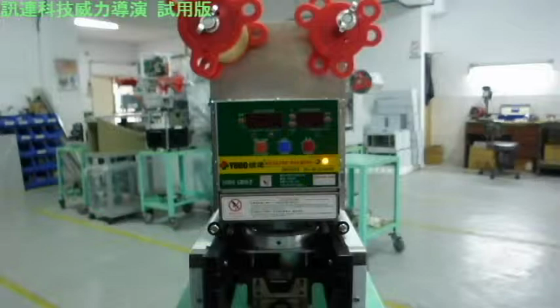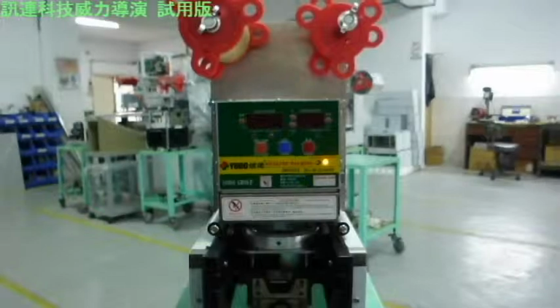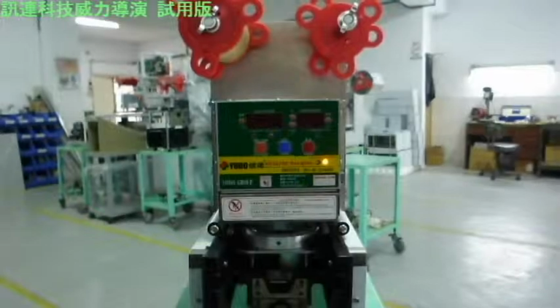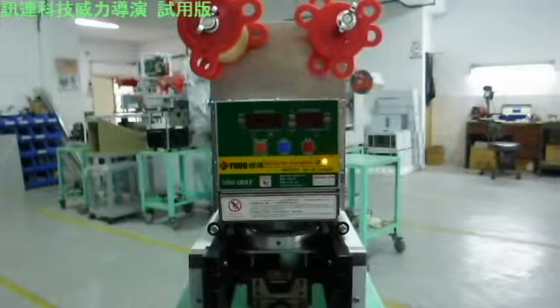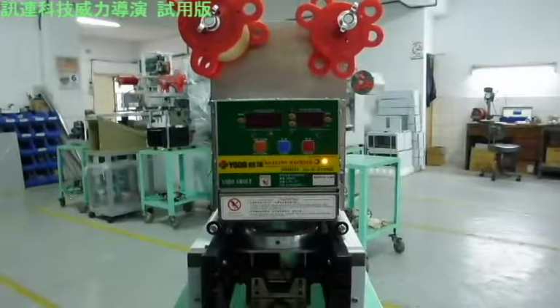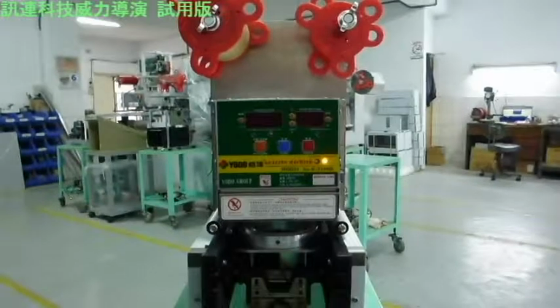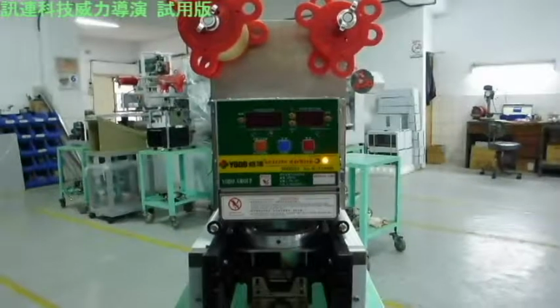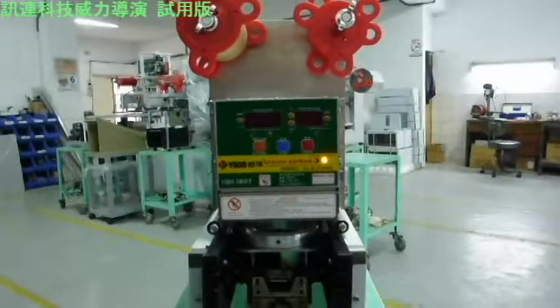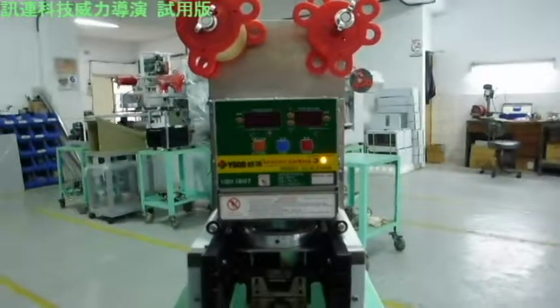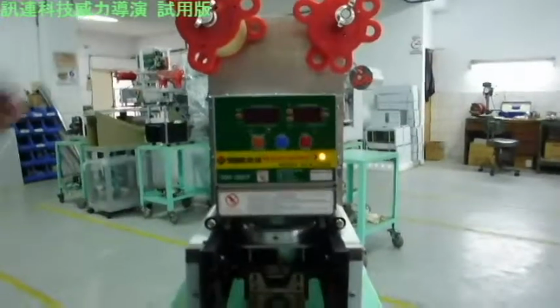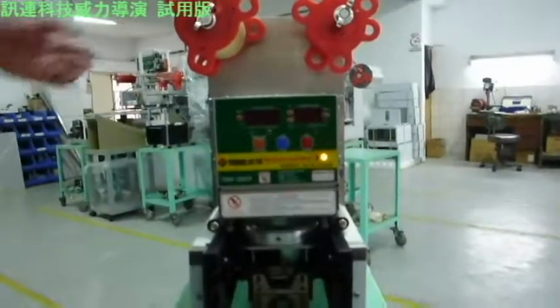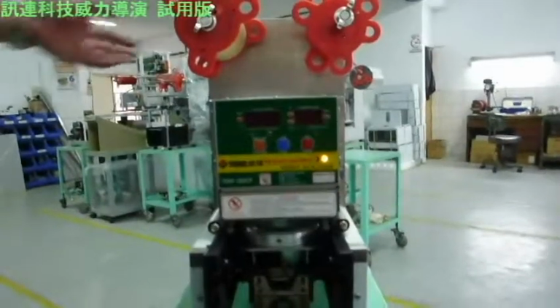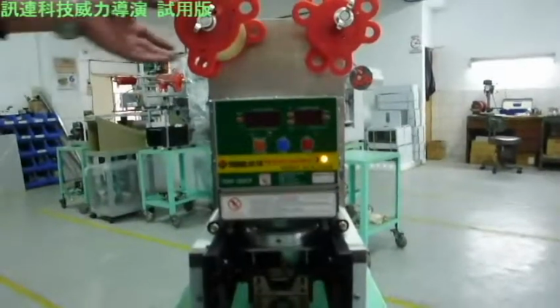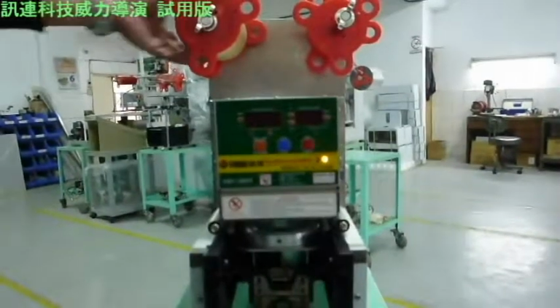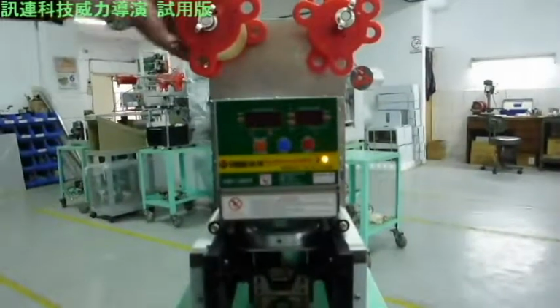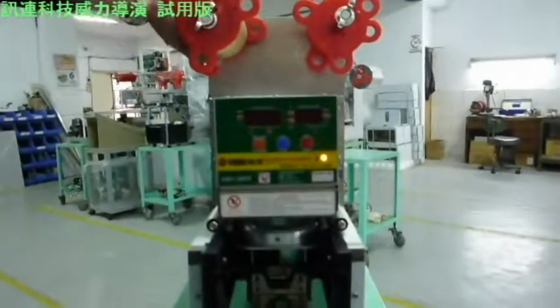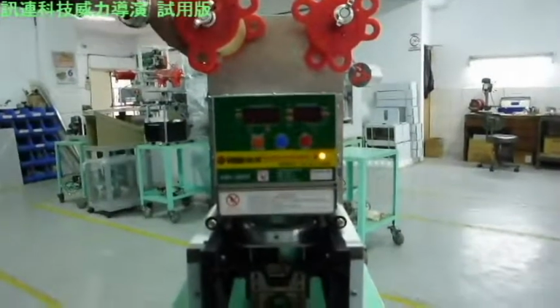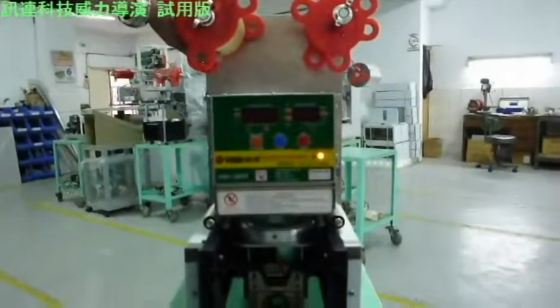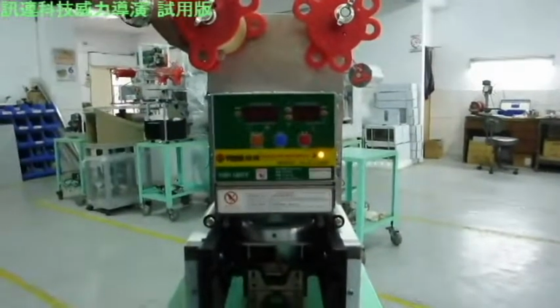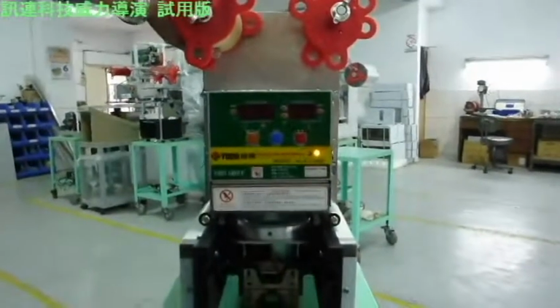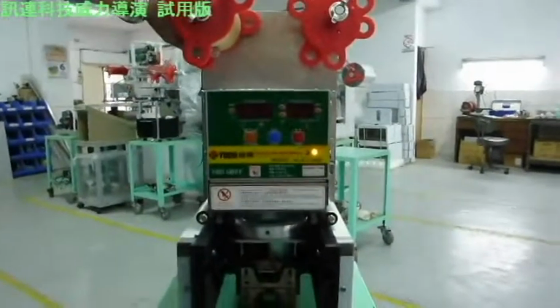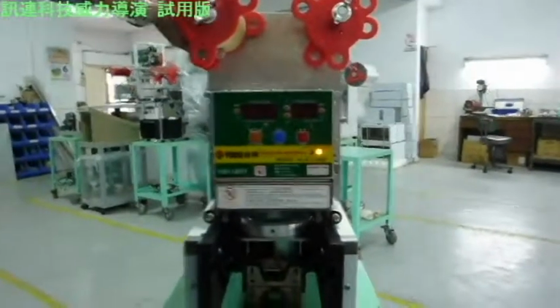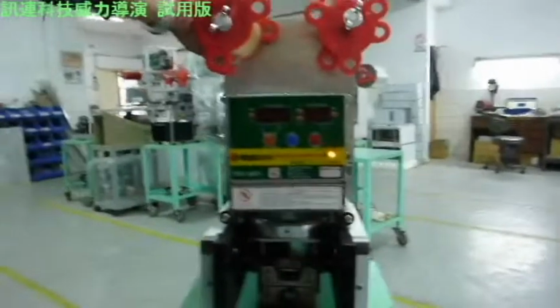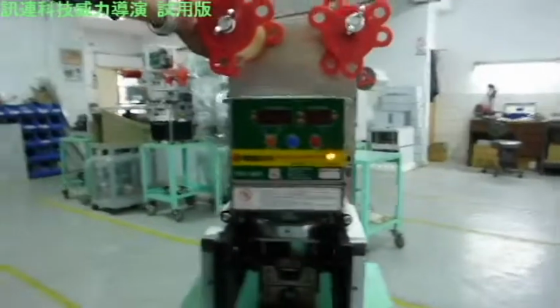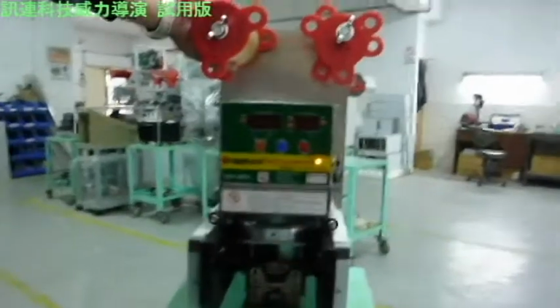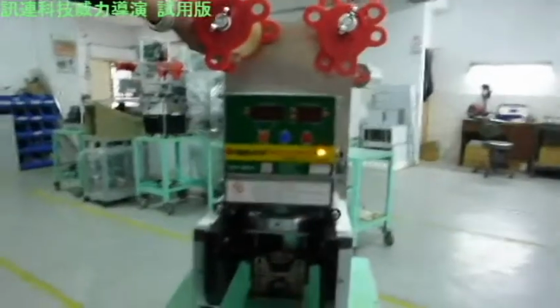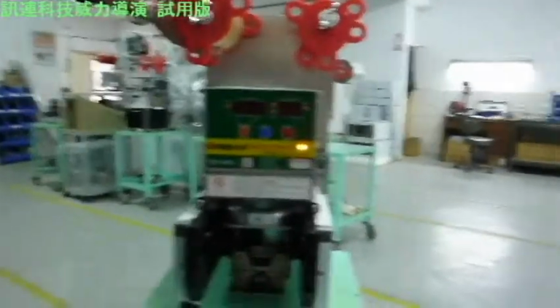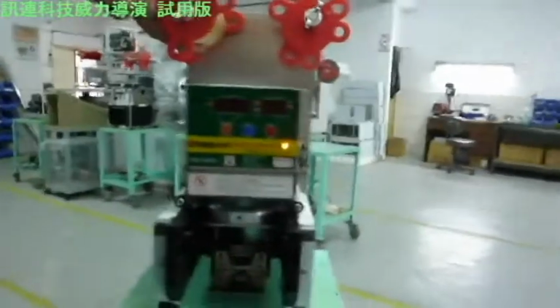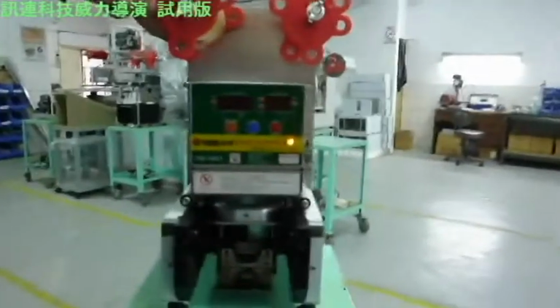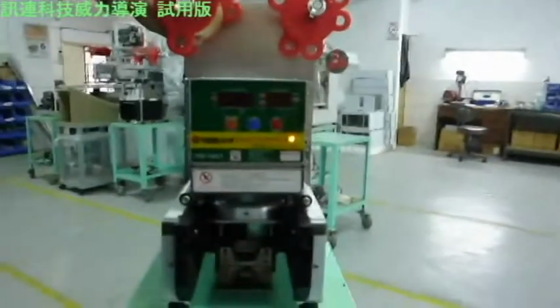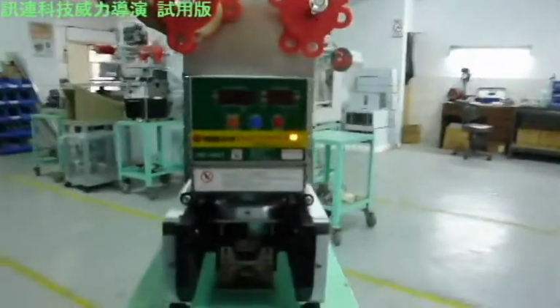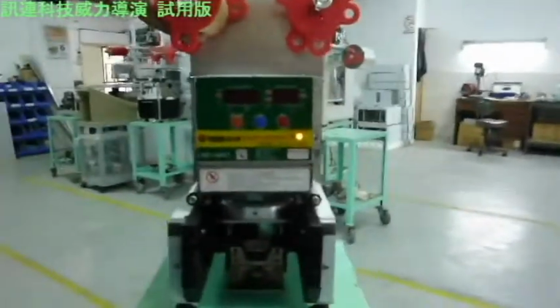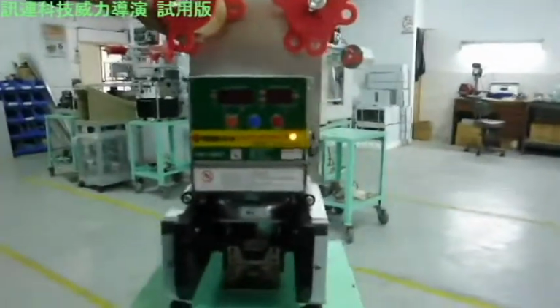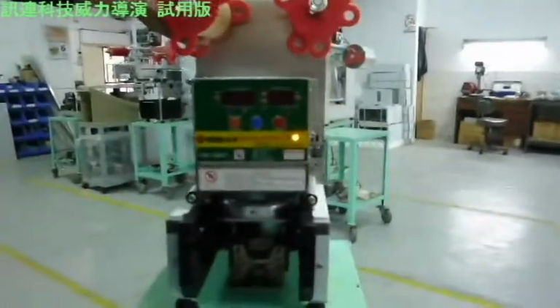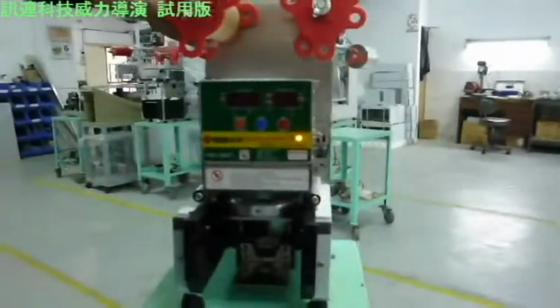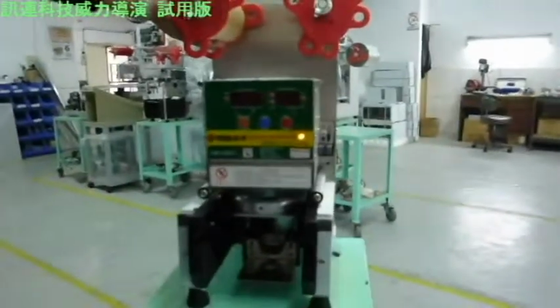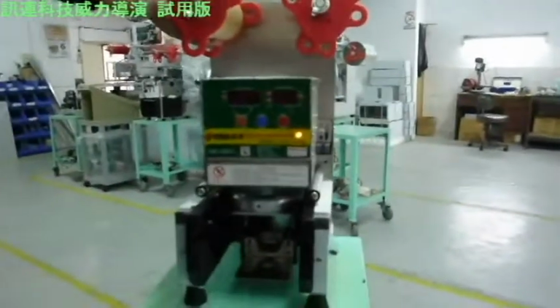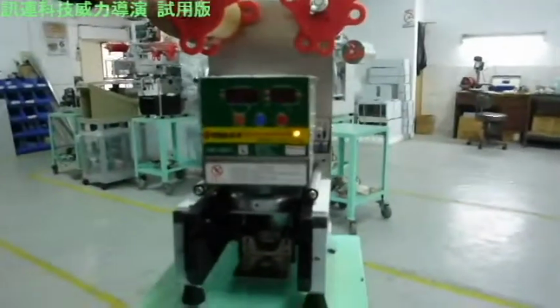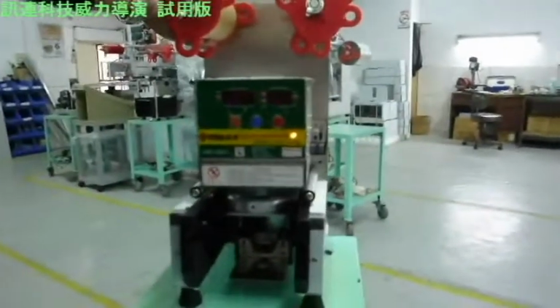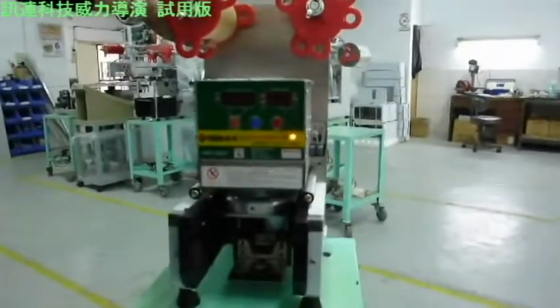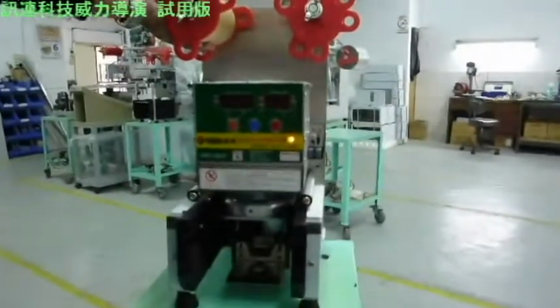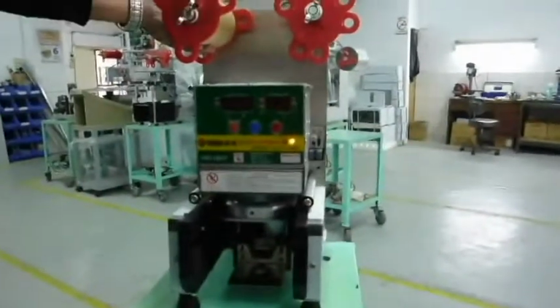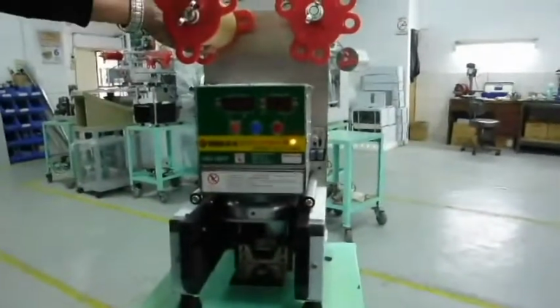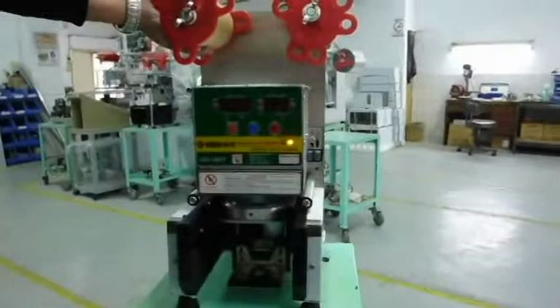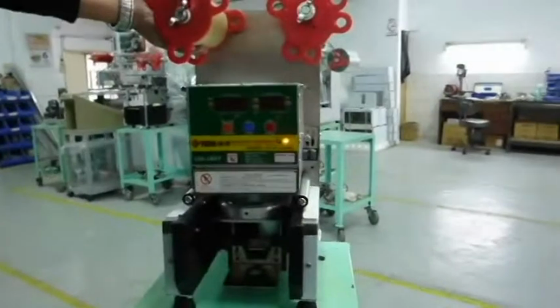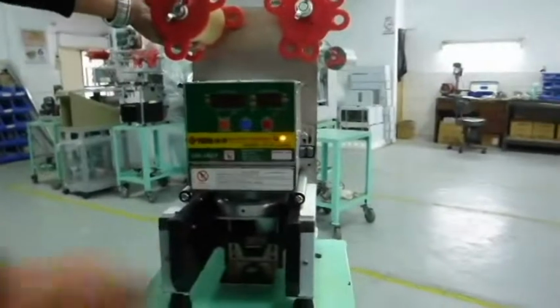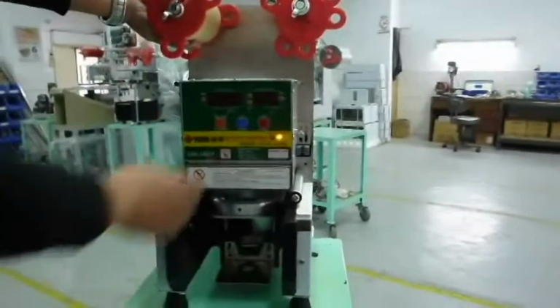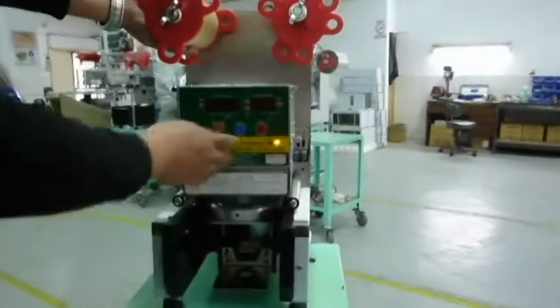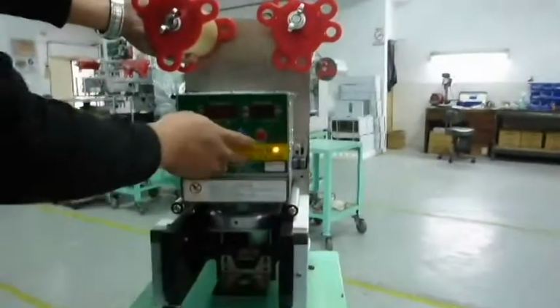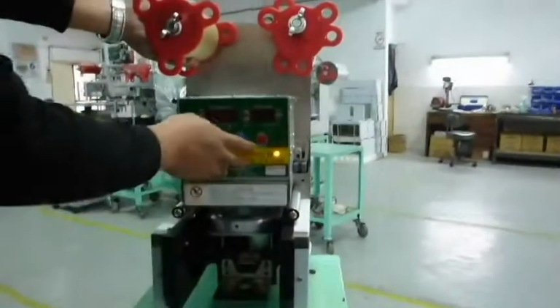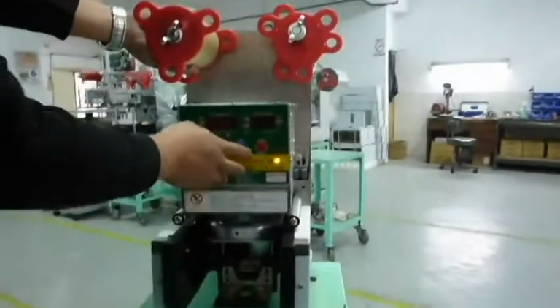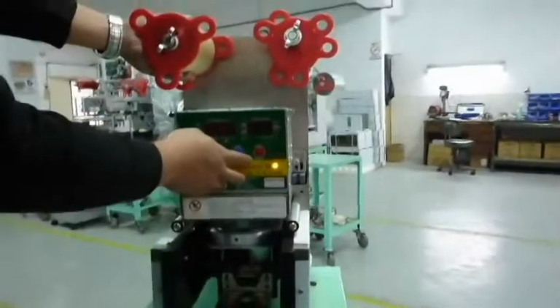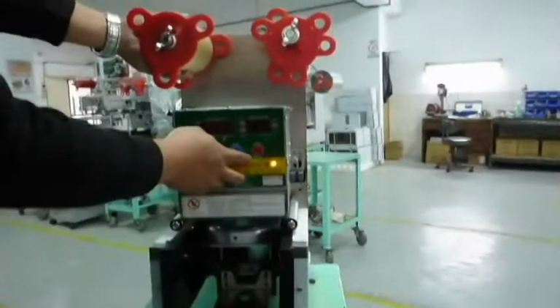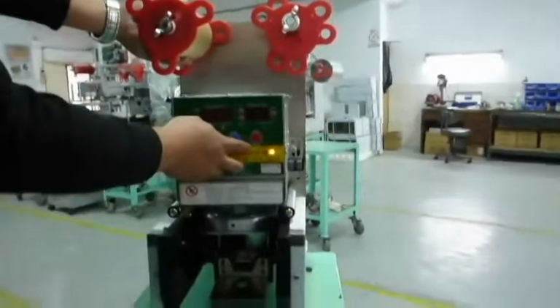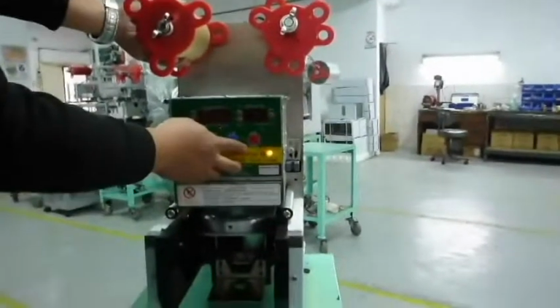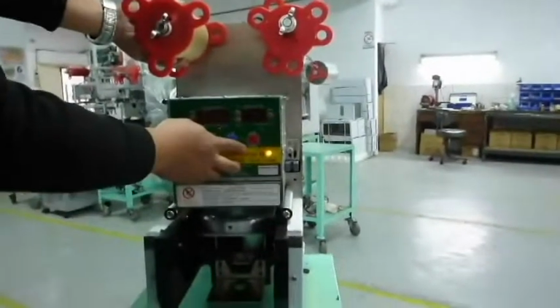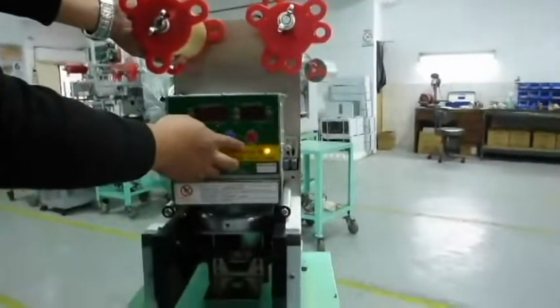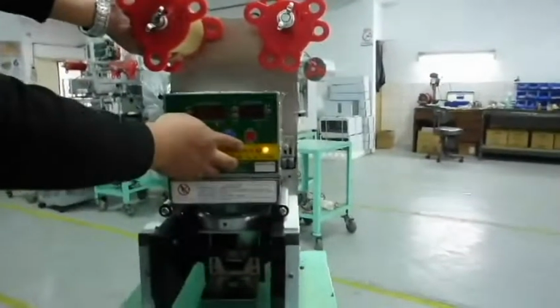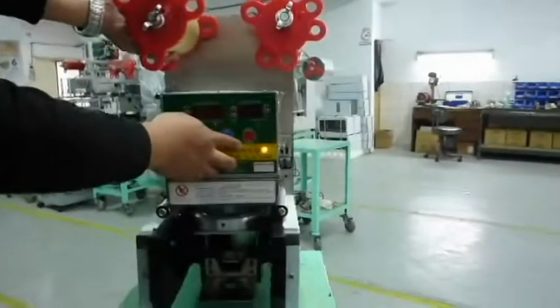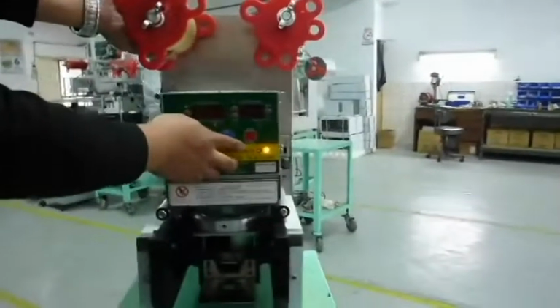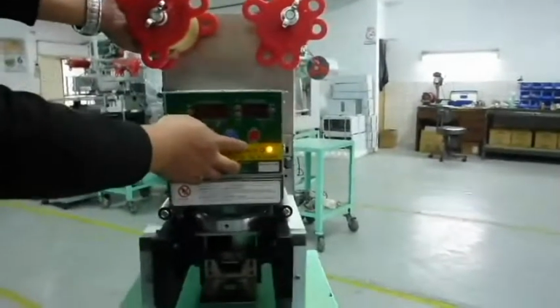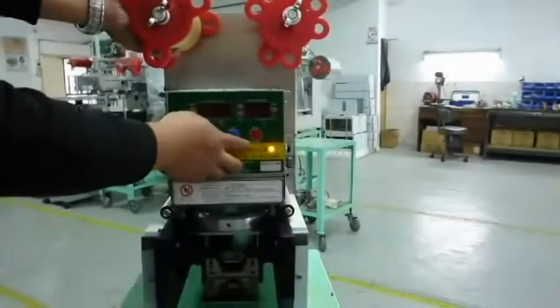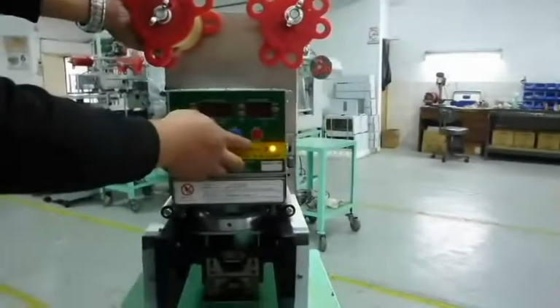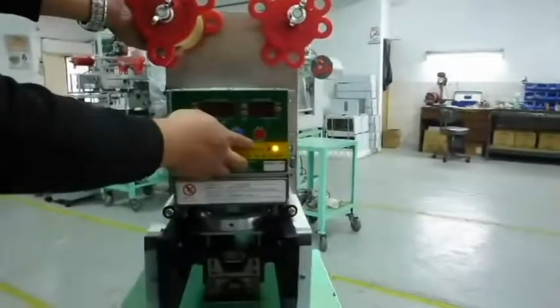Now I'm going to explain how to set up the film. First, make sure the power is off to prevent any dangers.